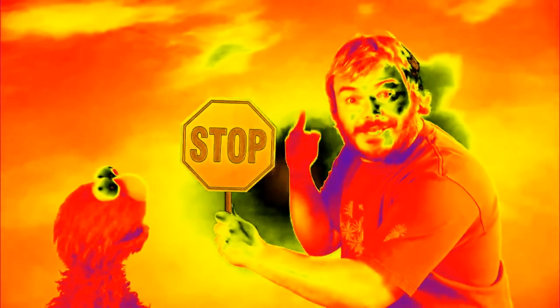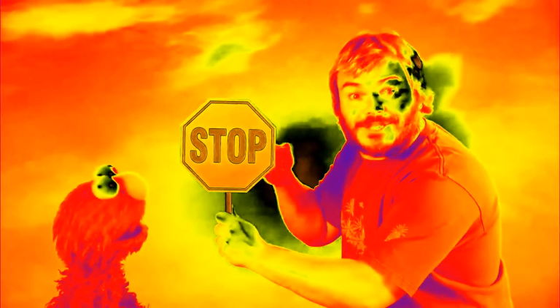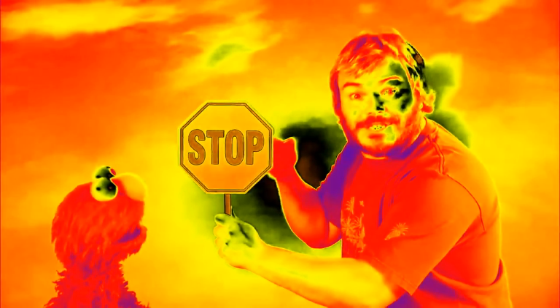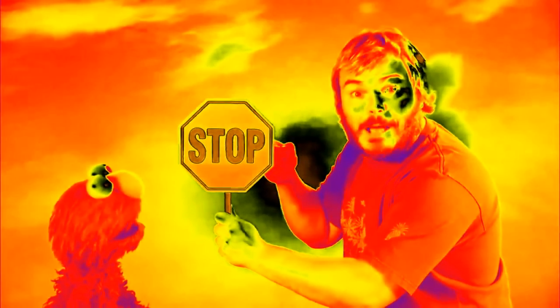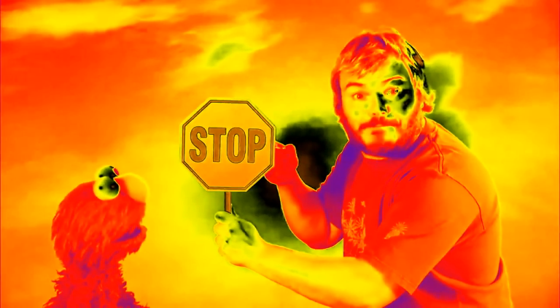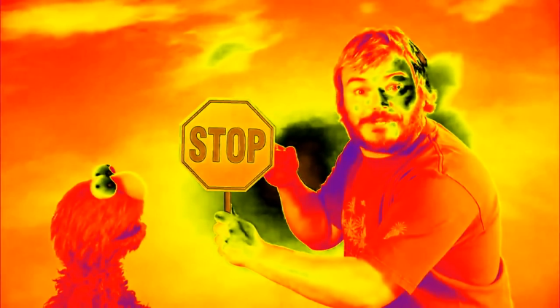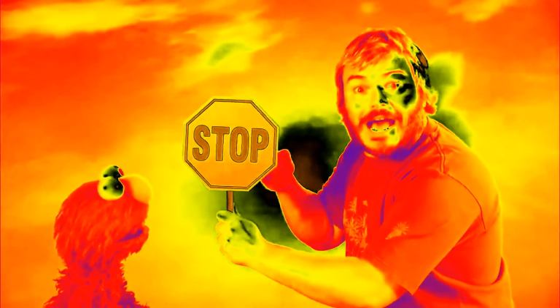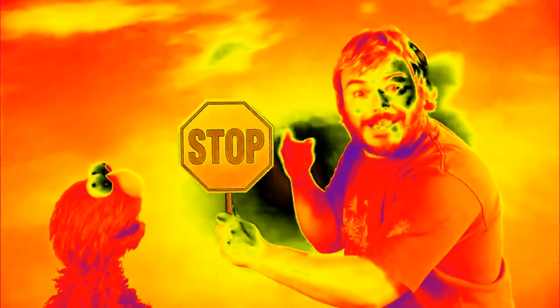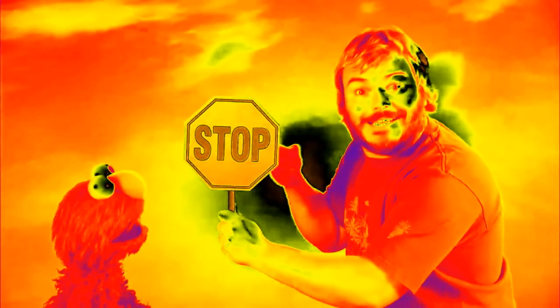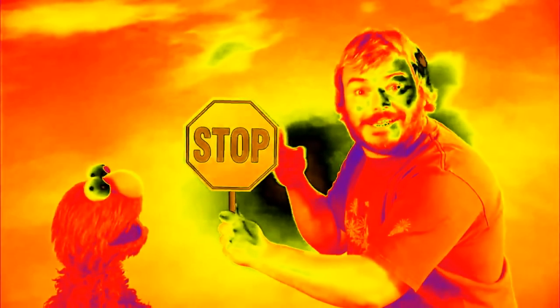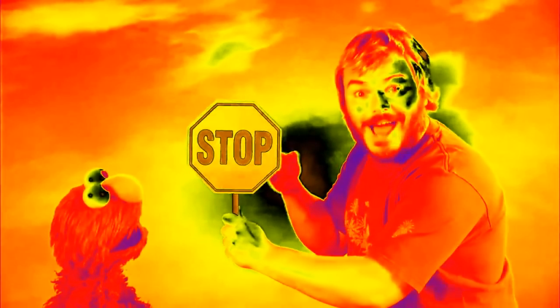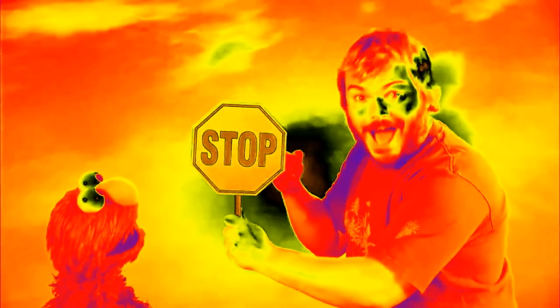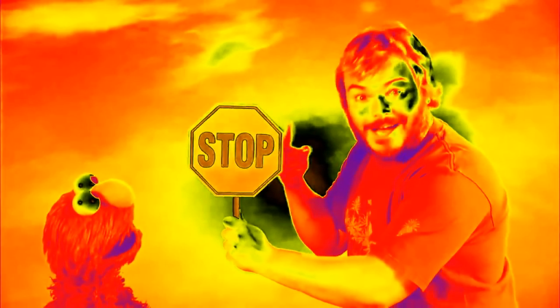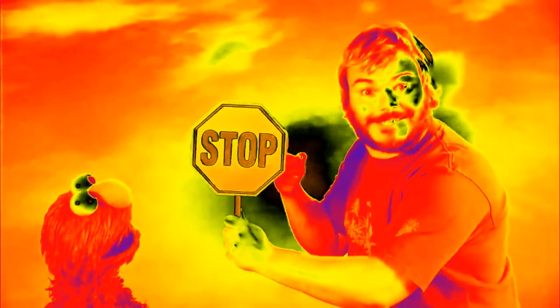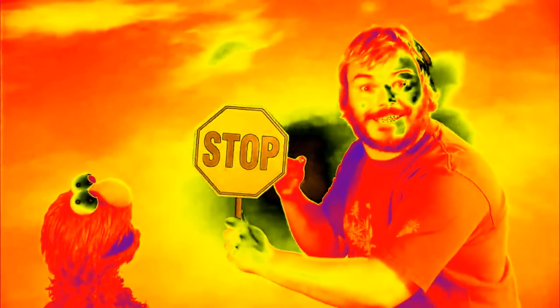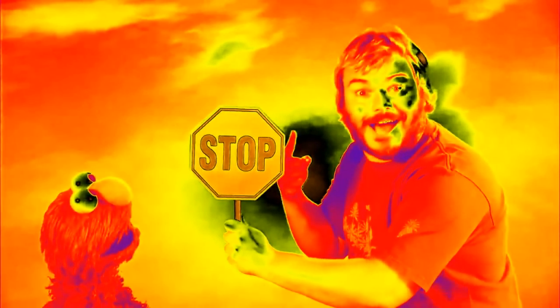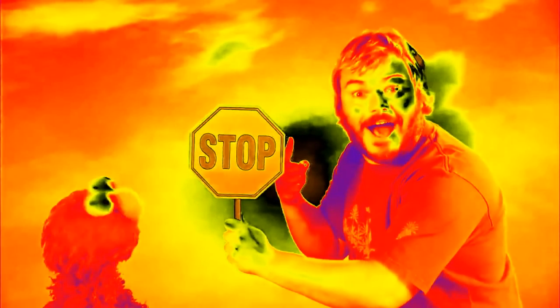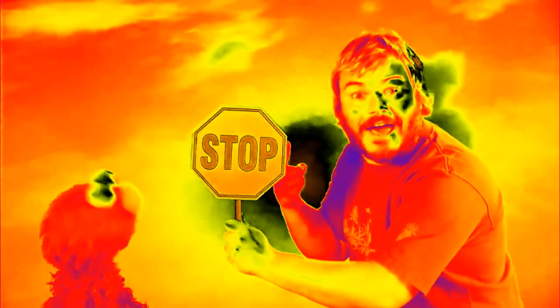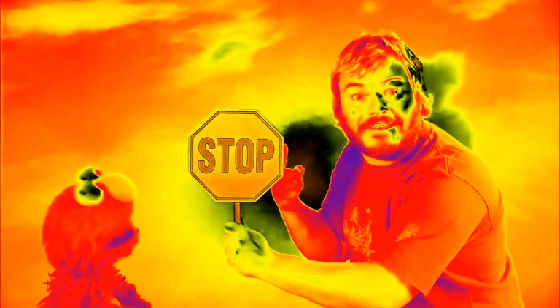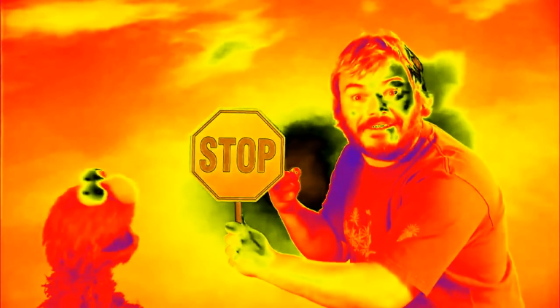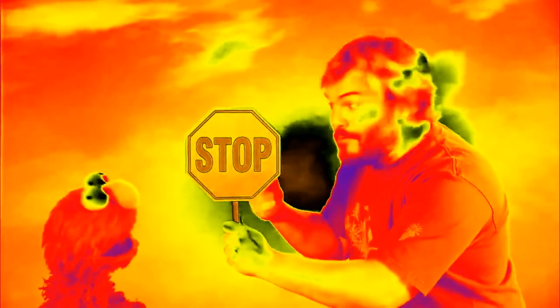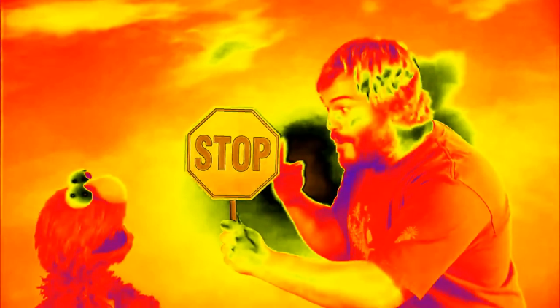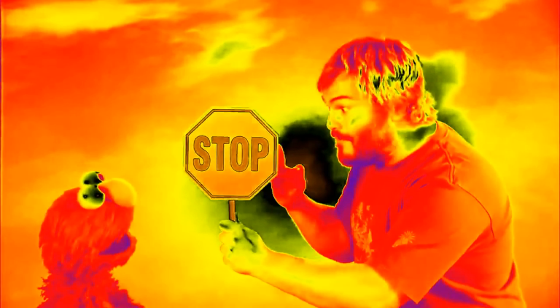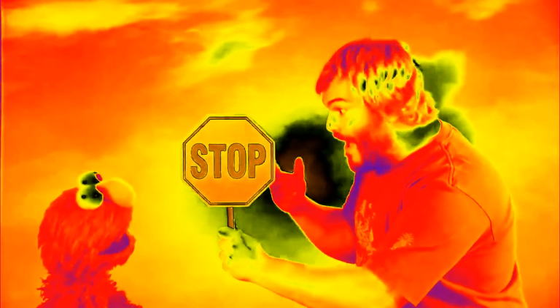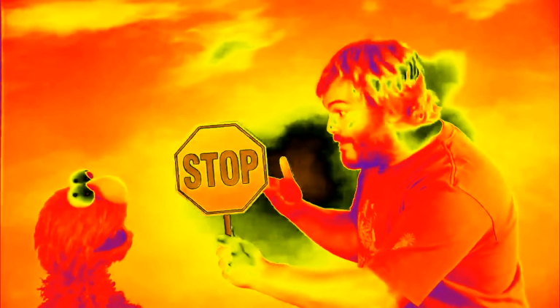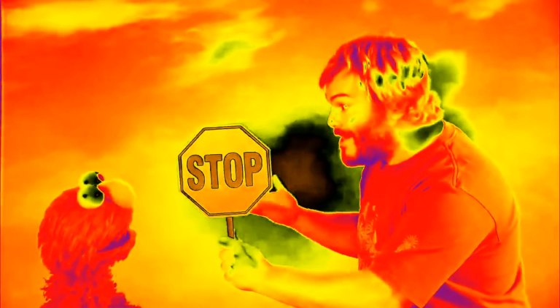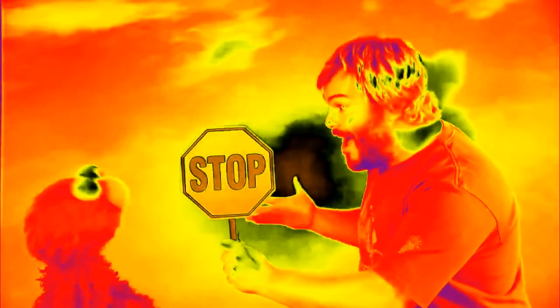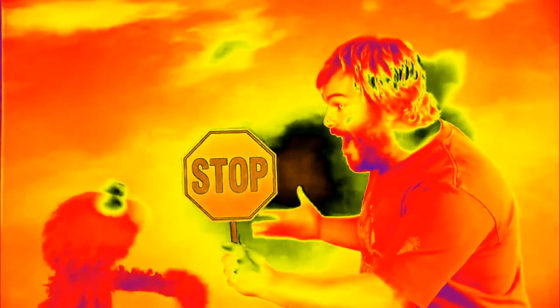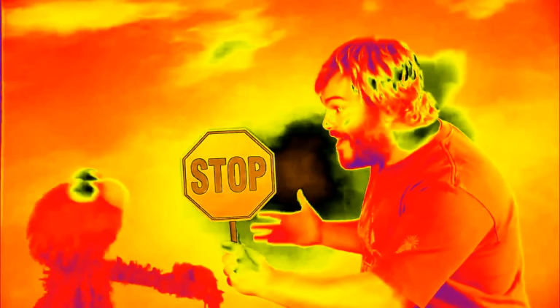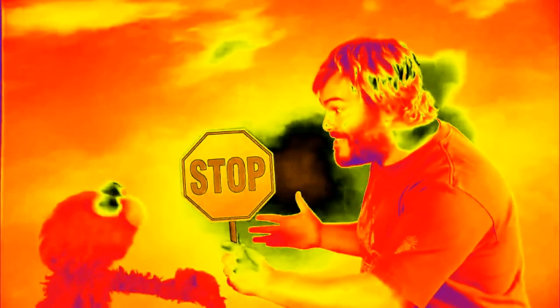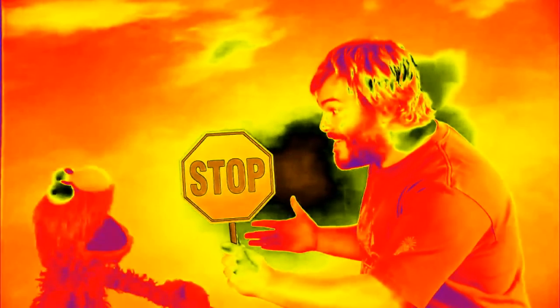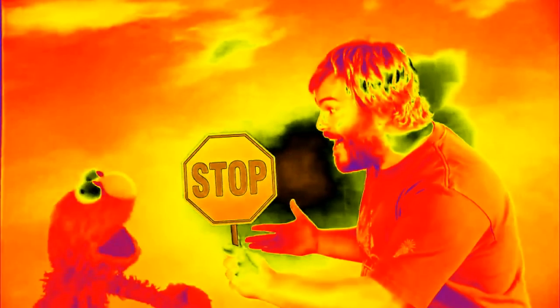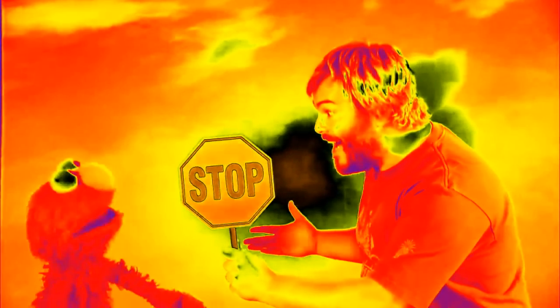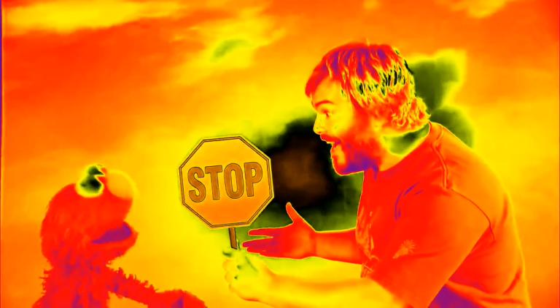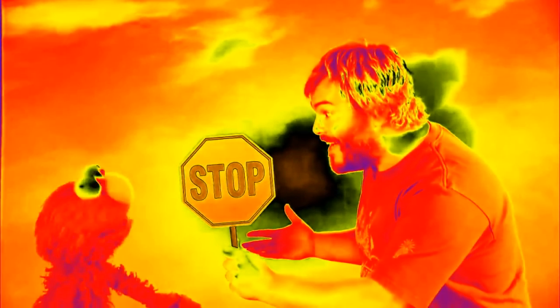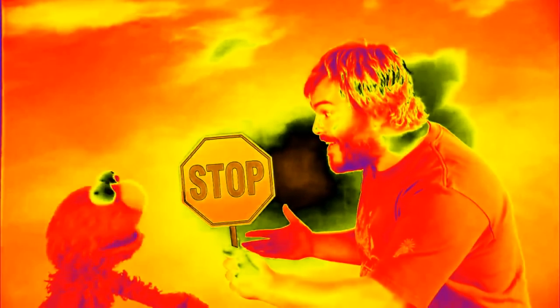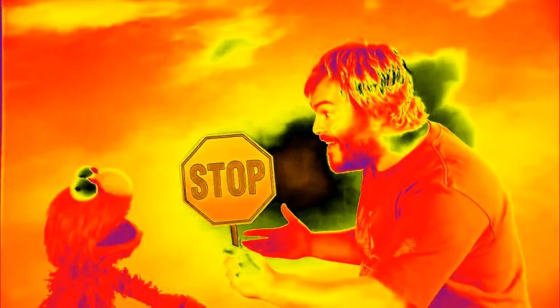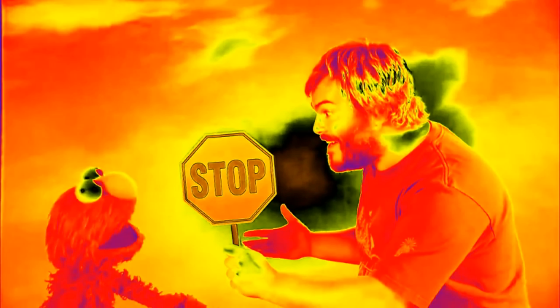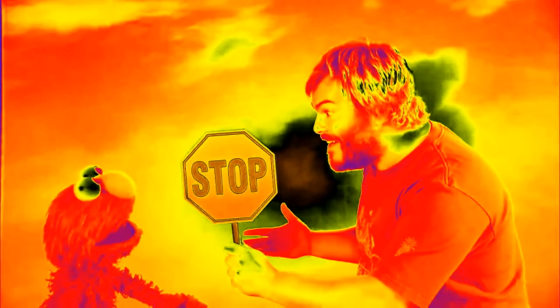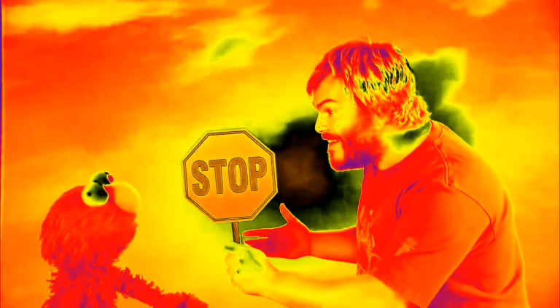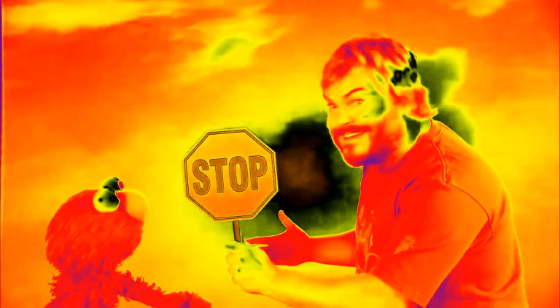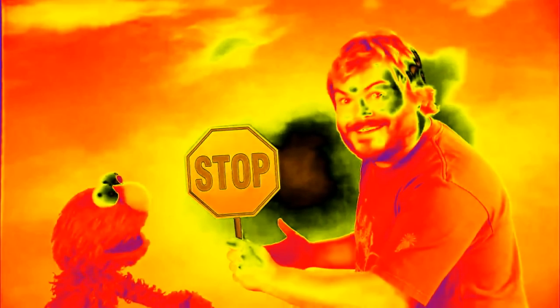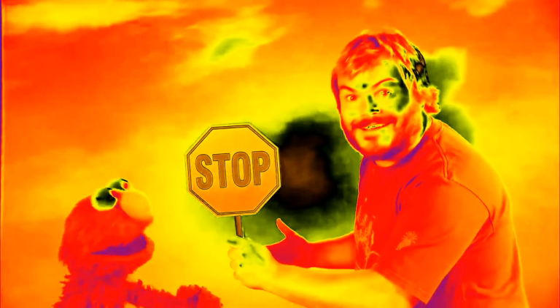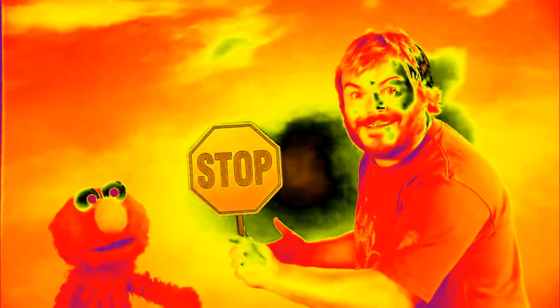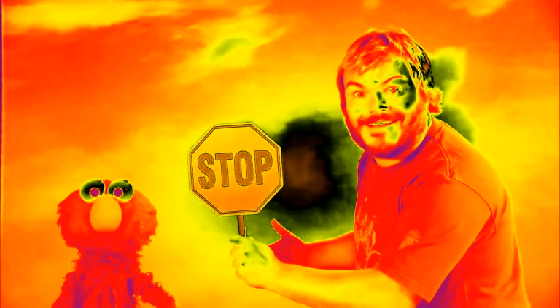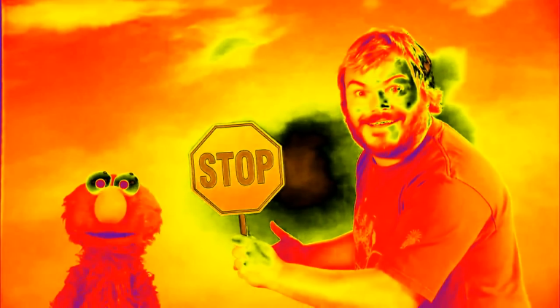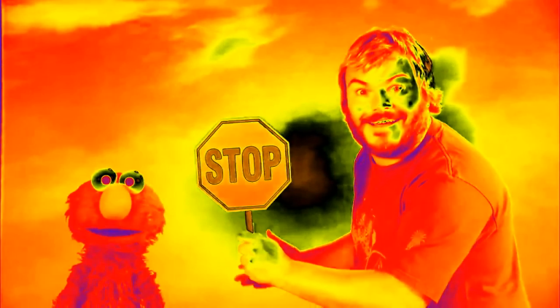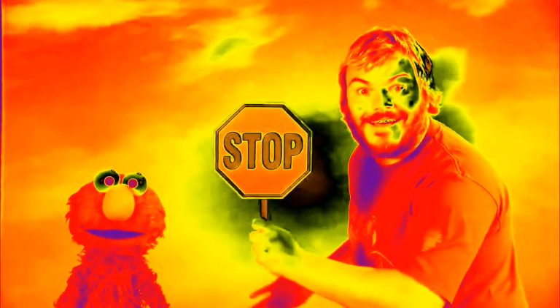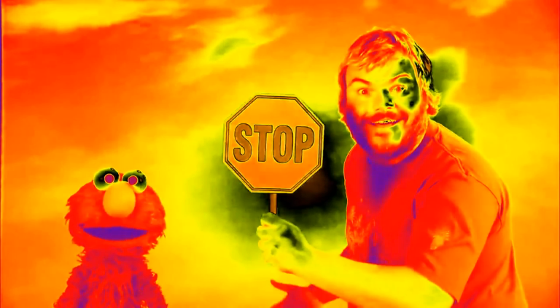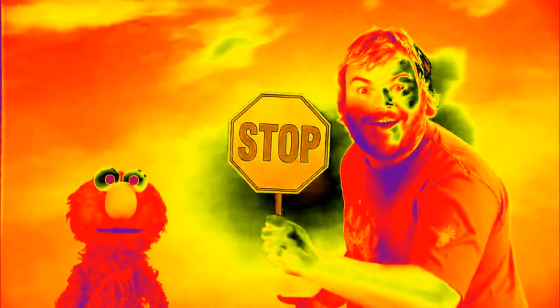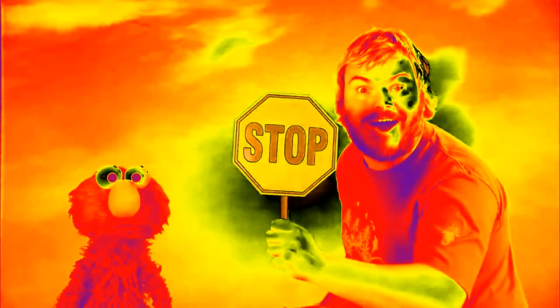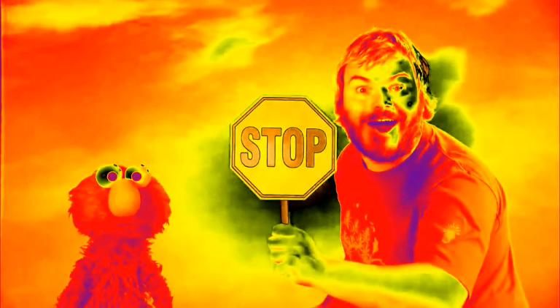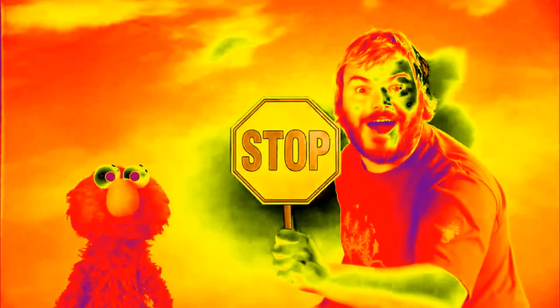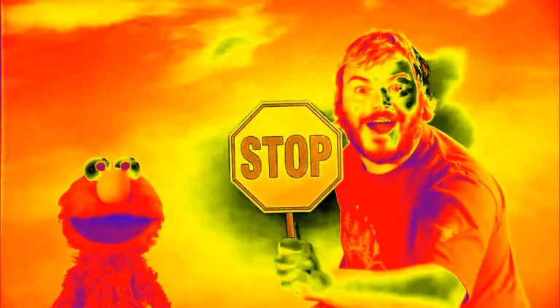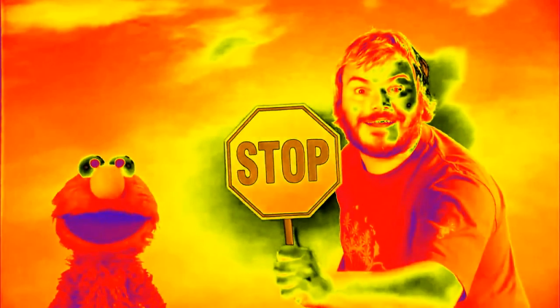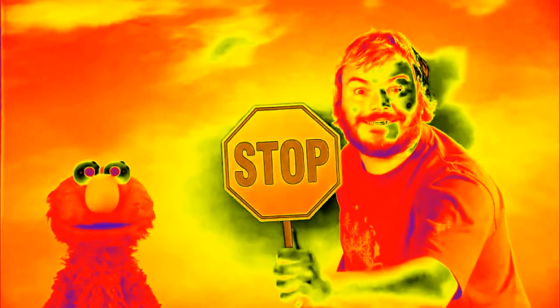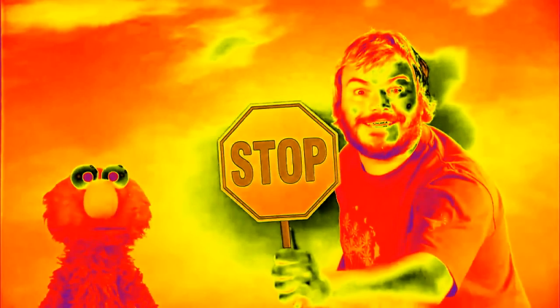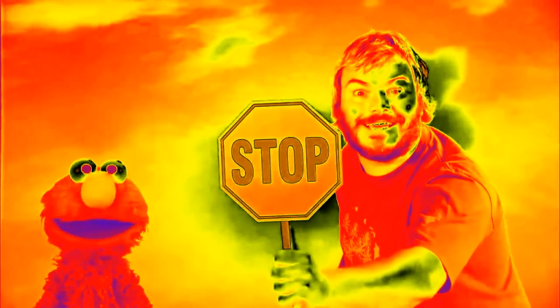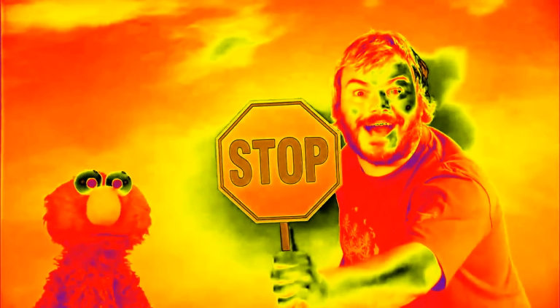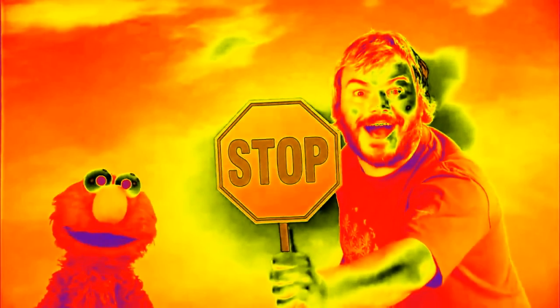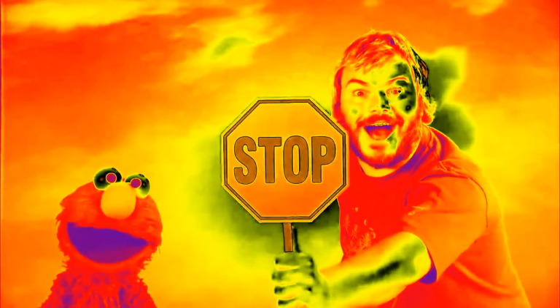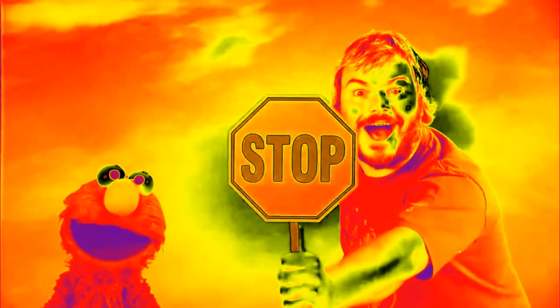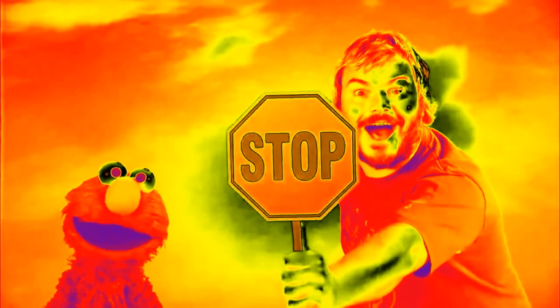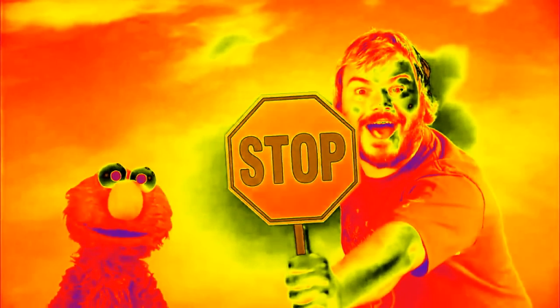The stop sign is an octagon — an octagon right here! Octagon. Octagon.